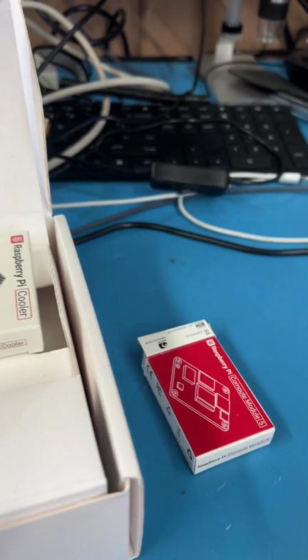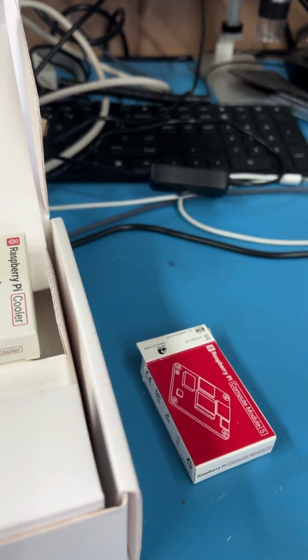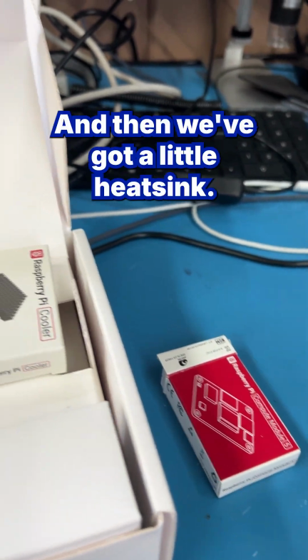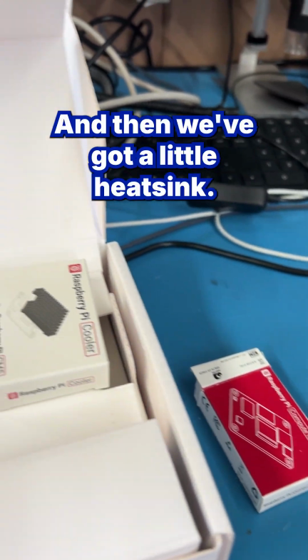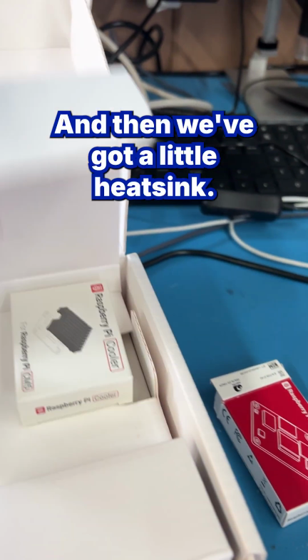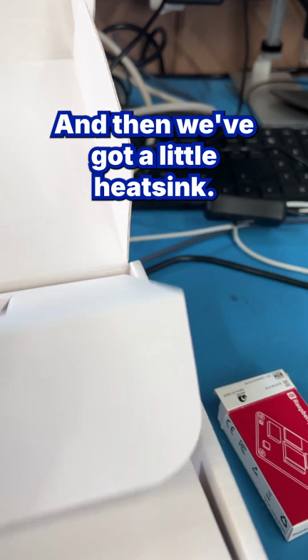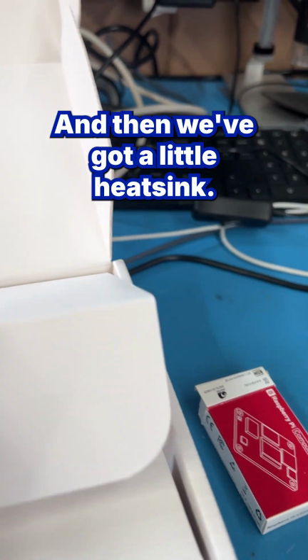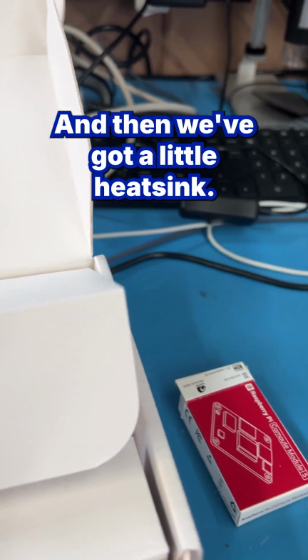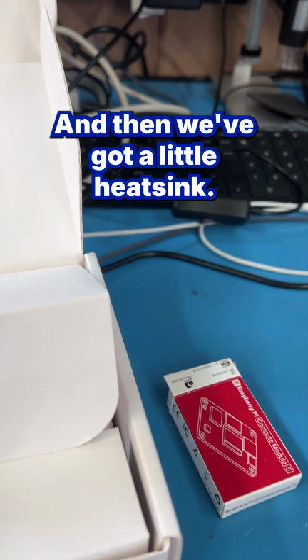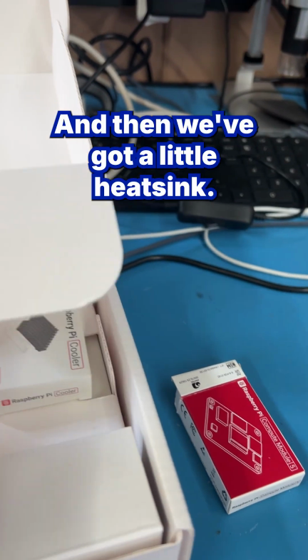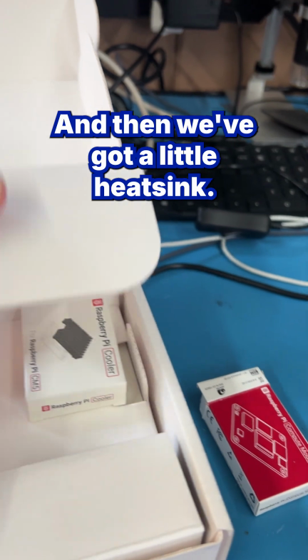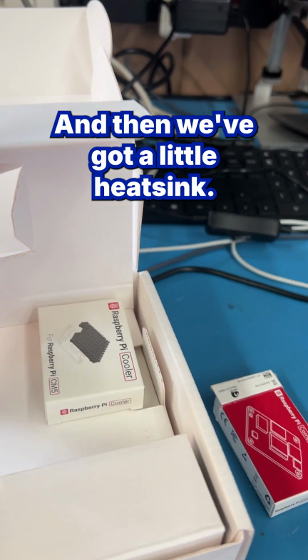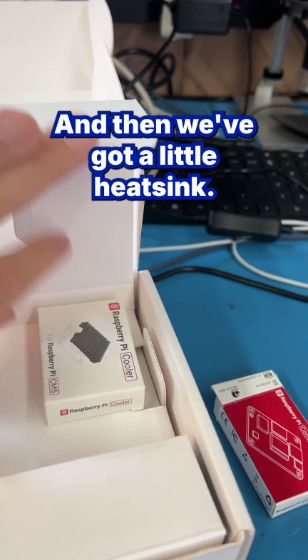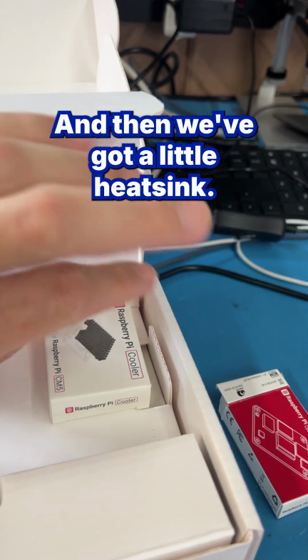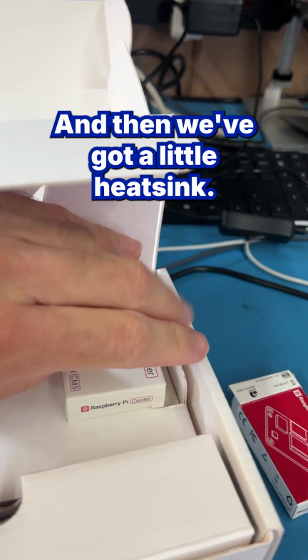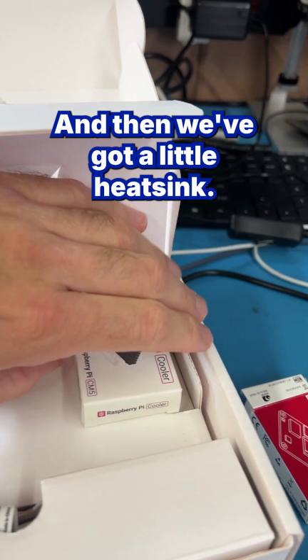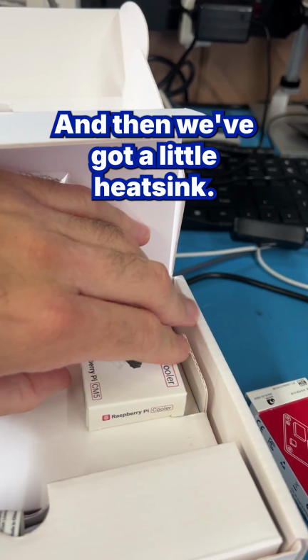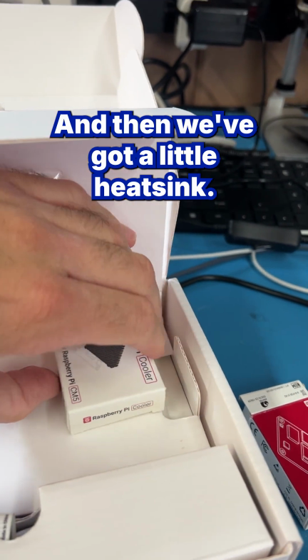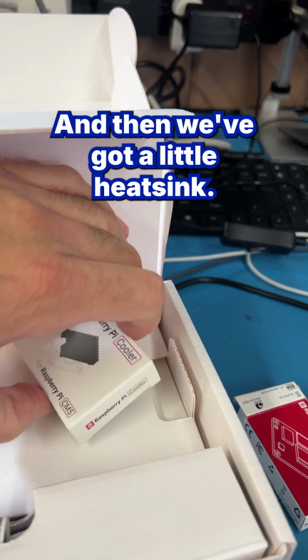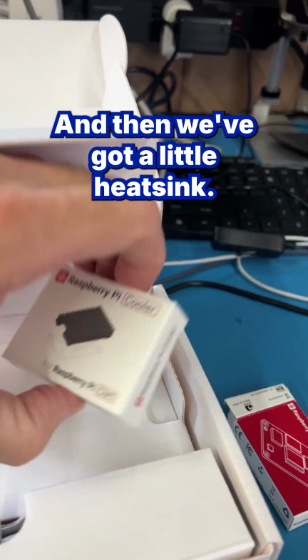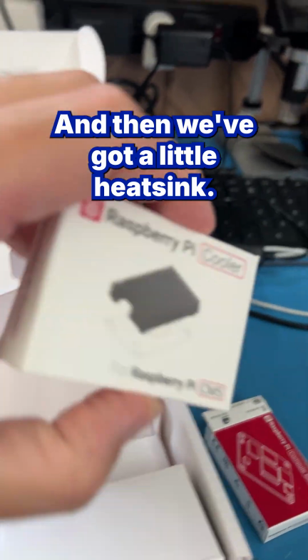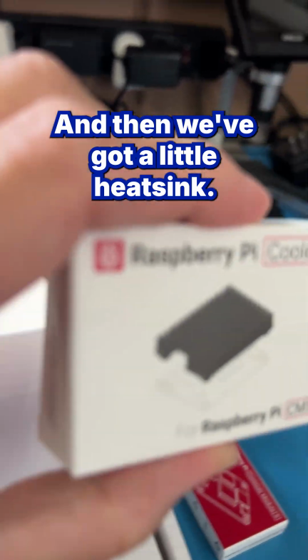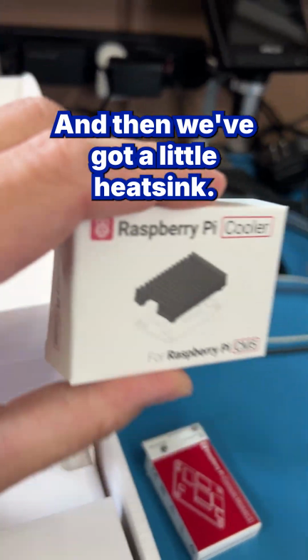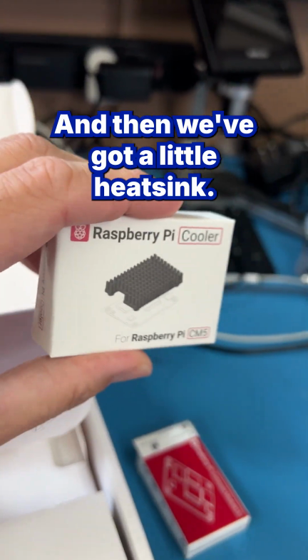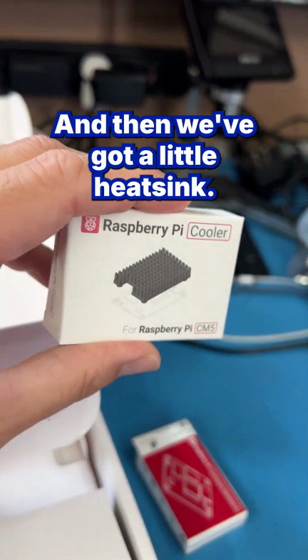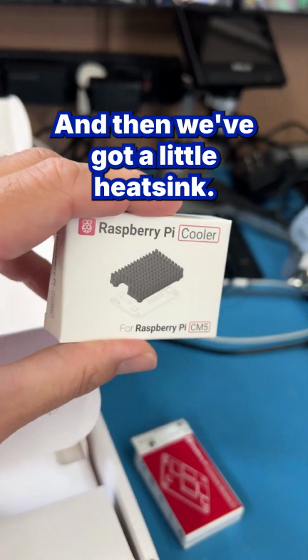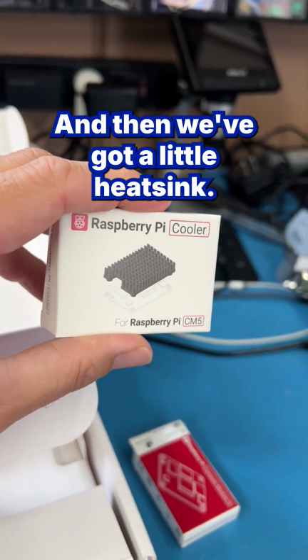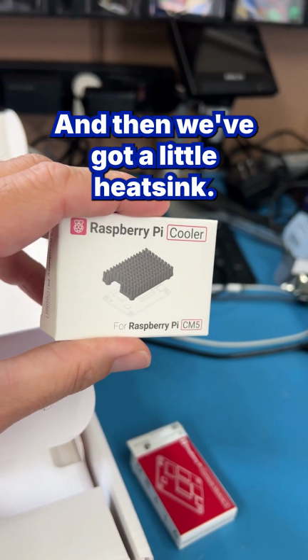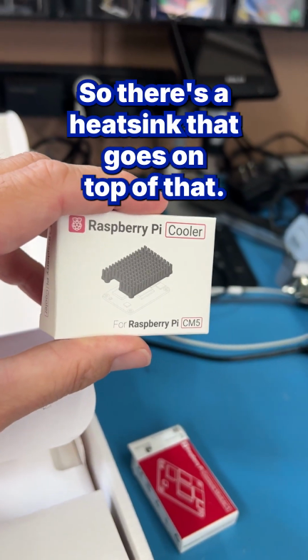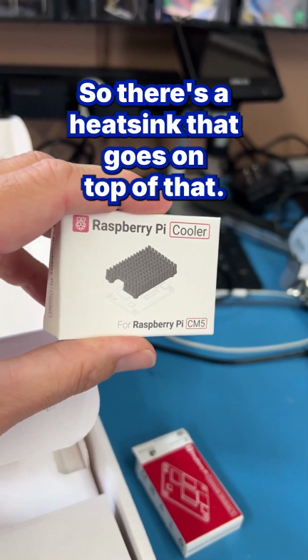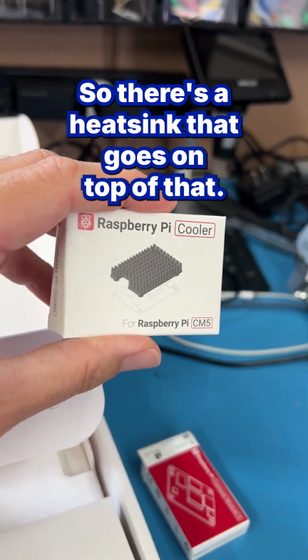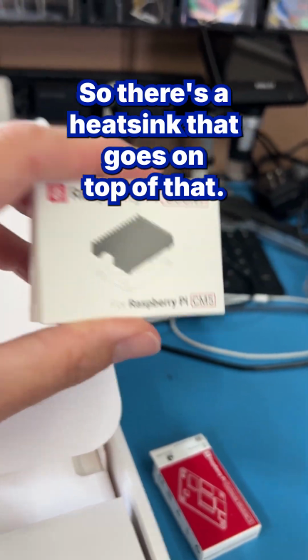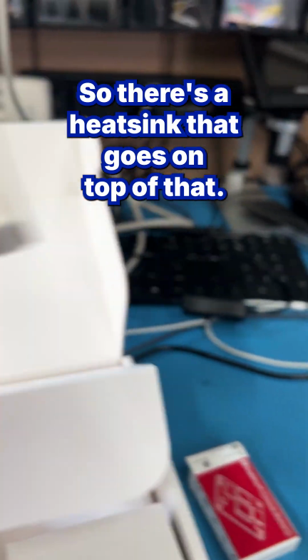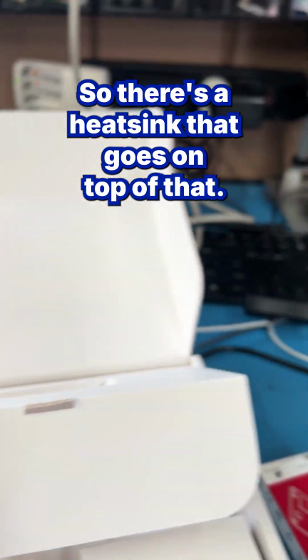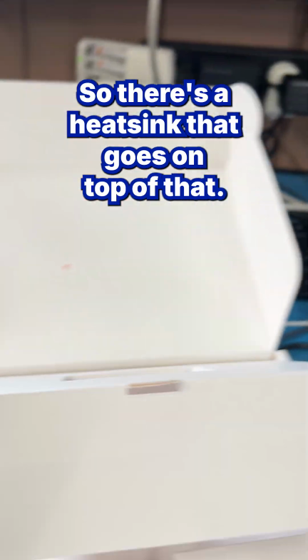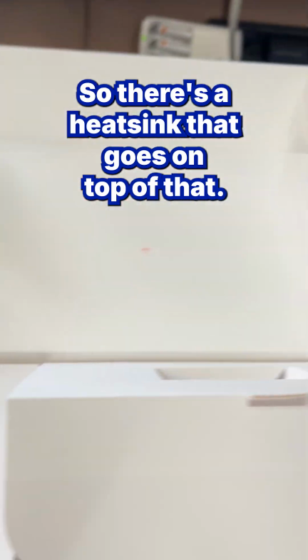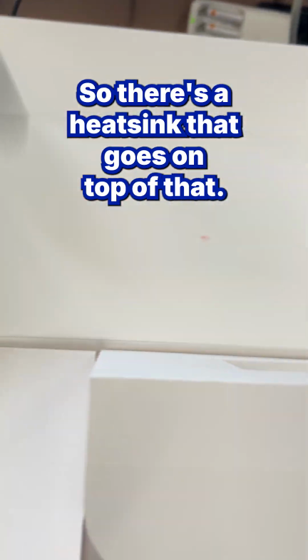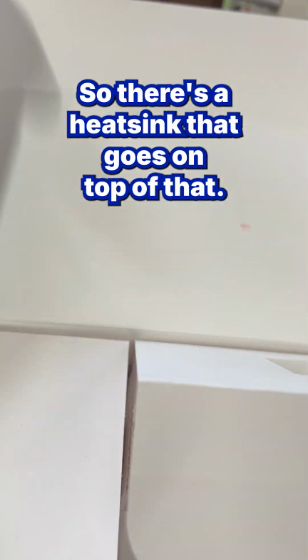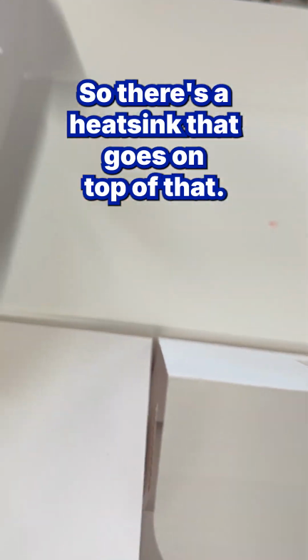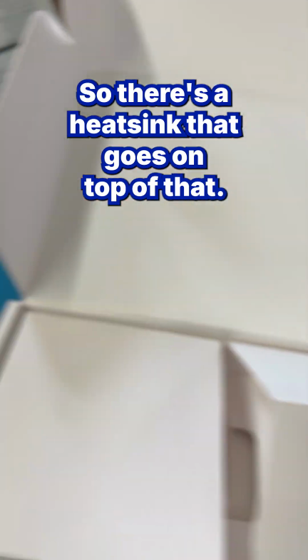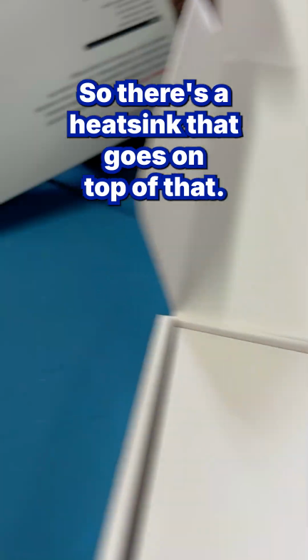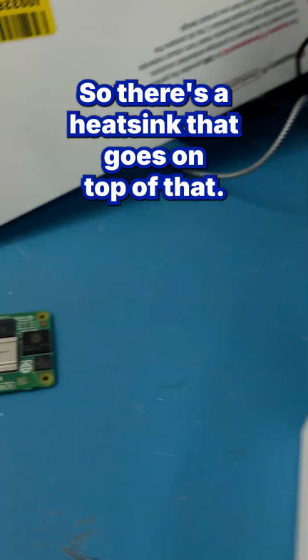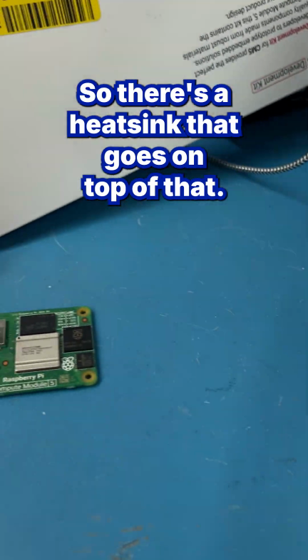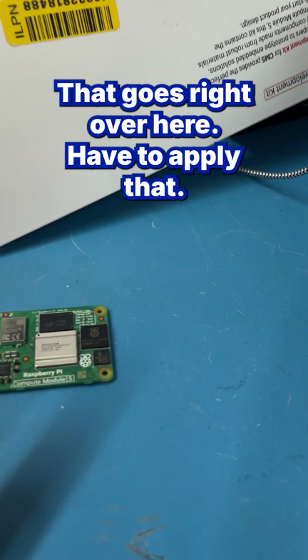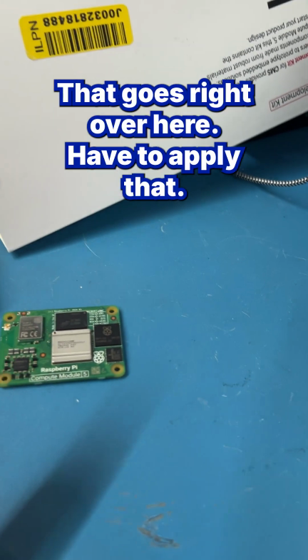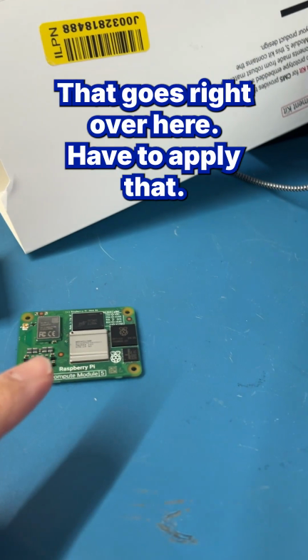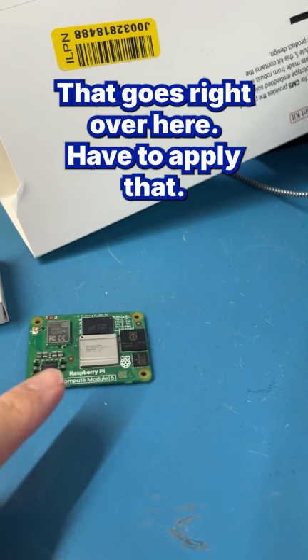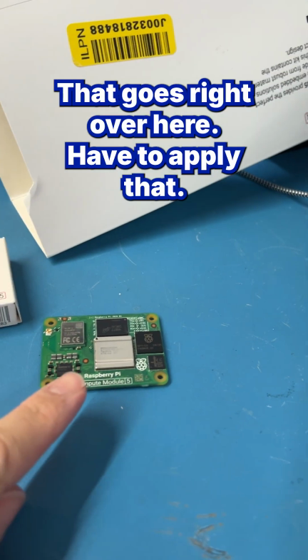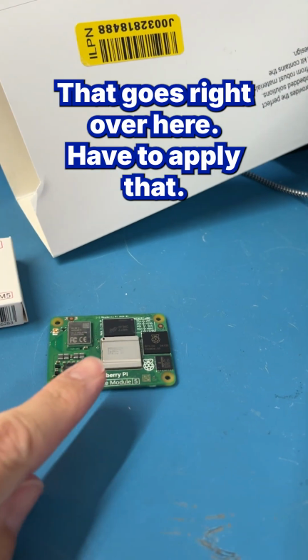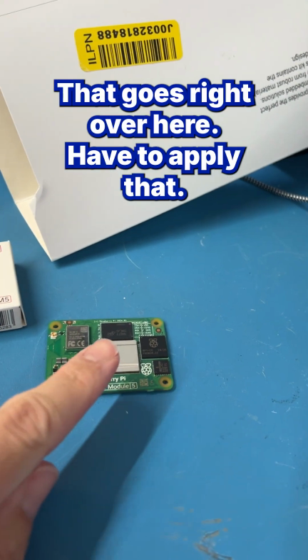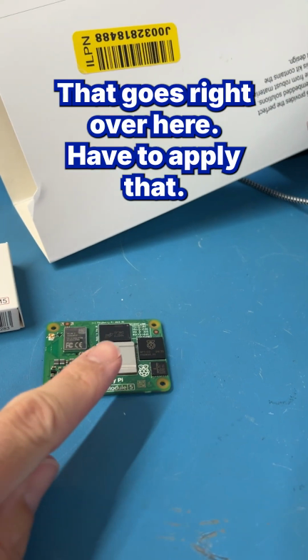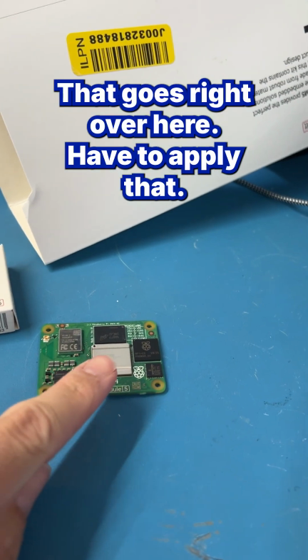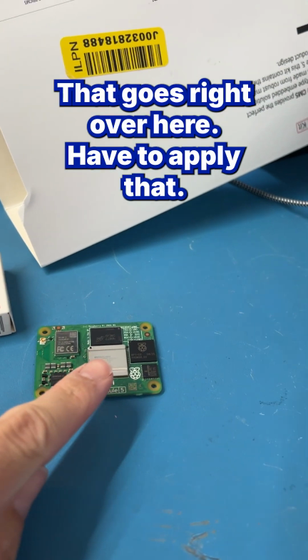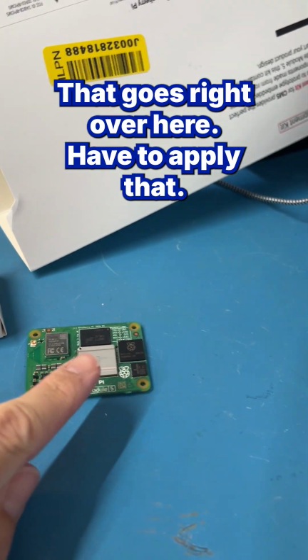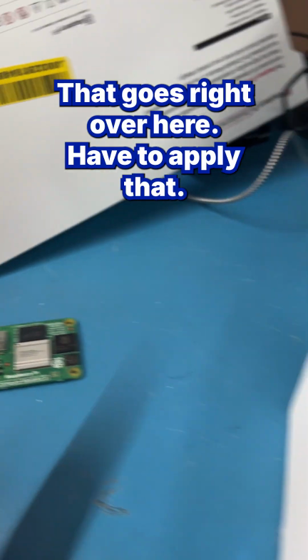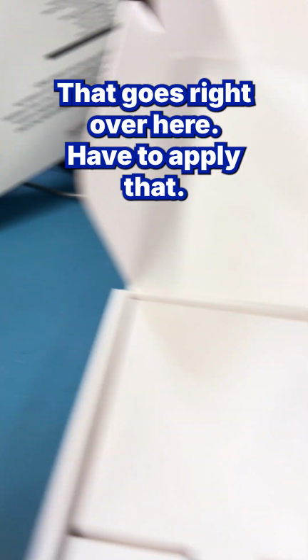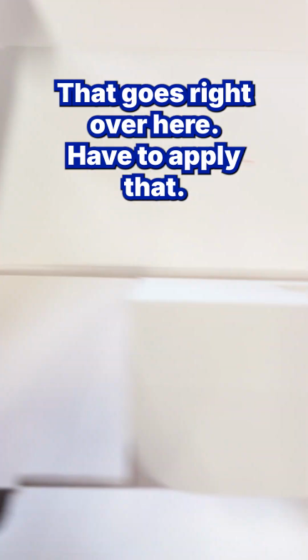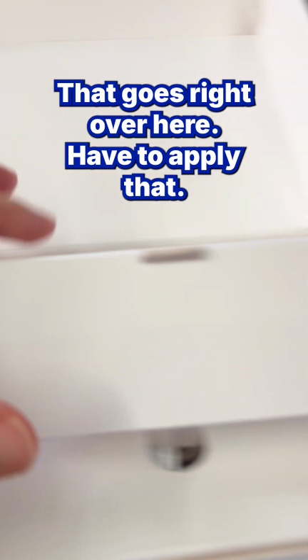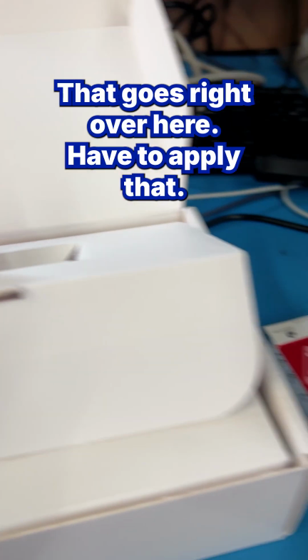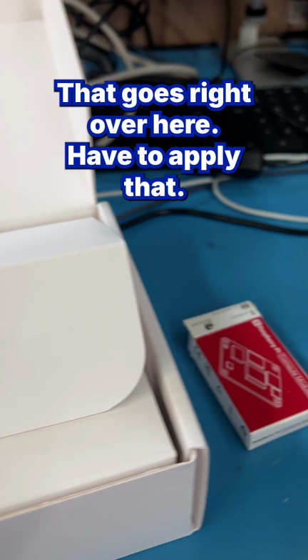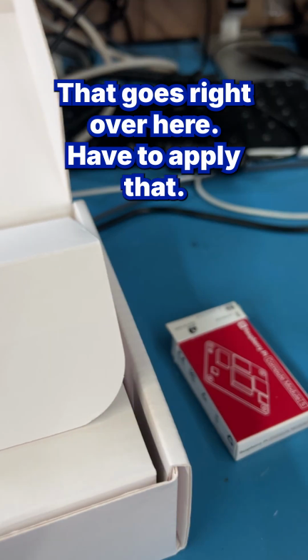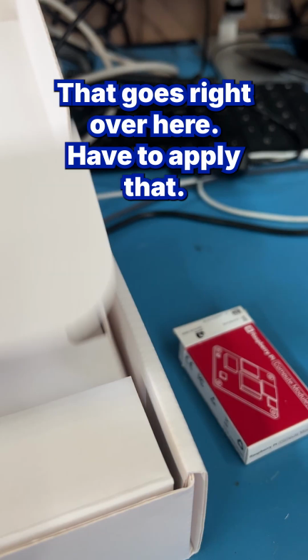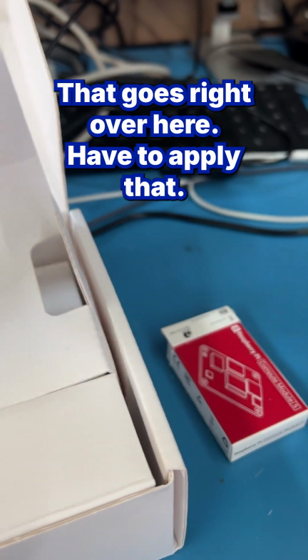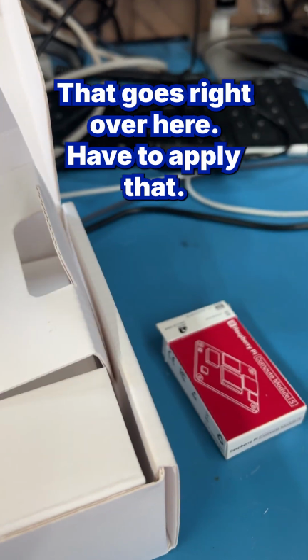And then we've got a little heat sink. There's a heat sink that goes on top of that — it goes right over here. I have to apply that.